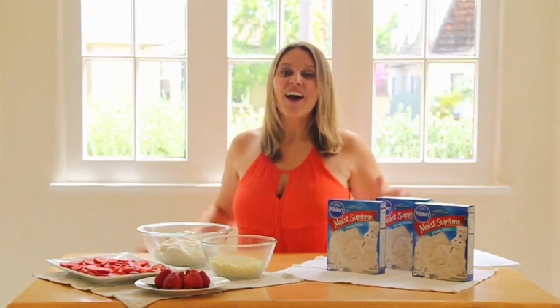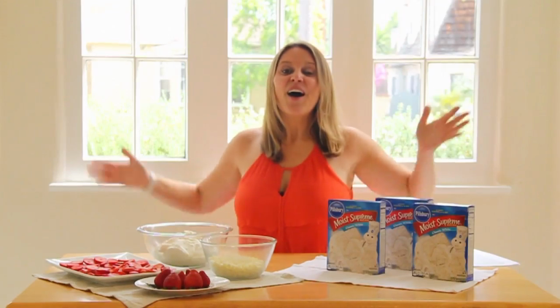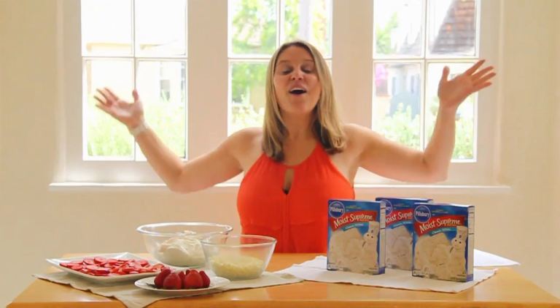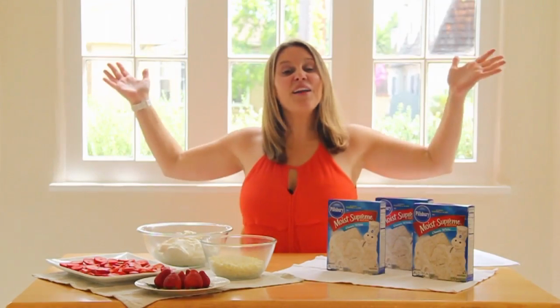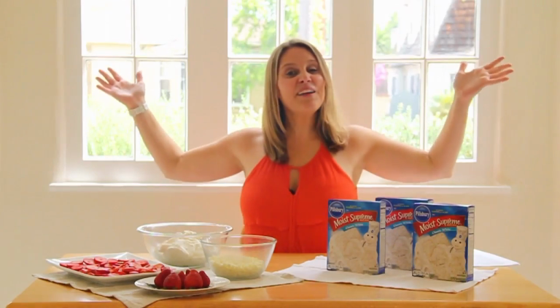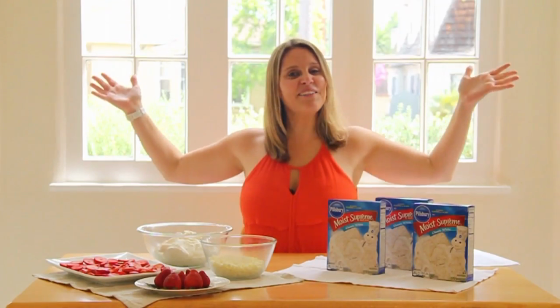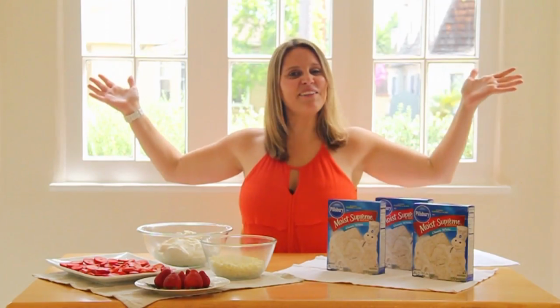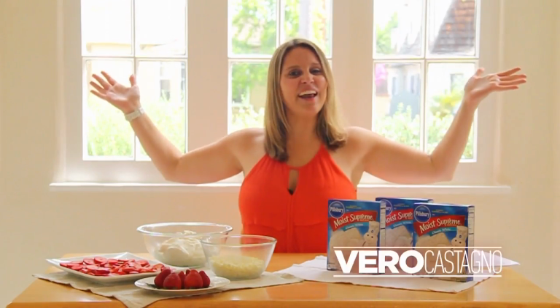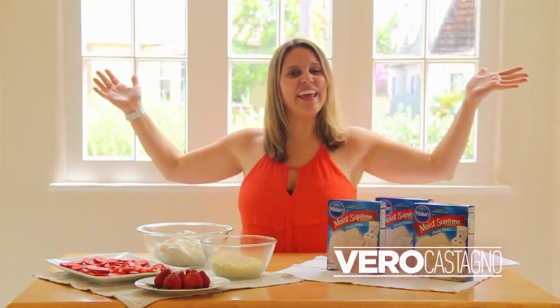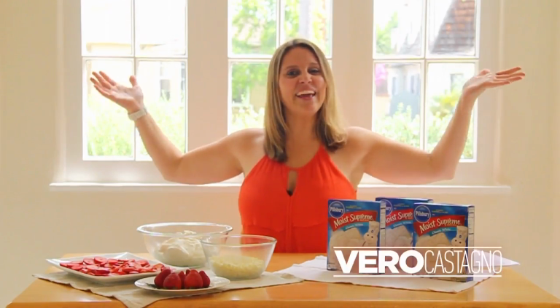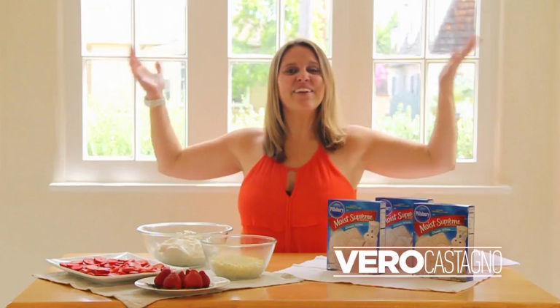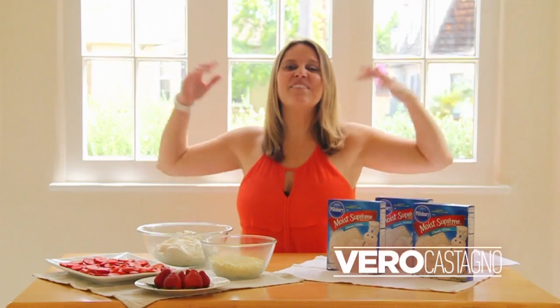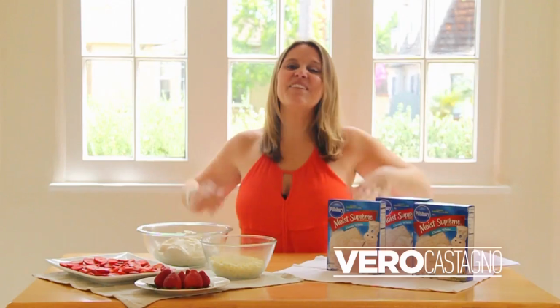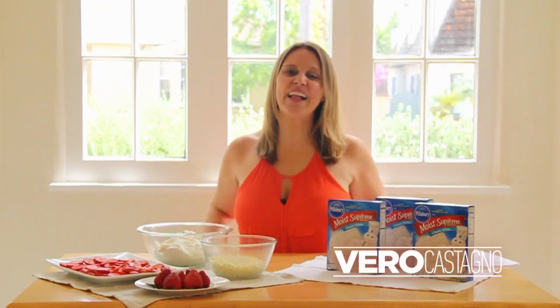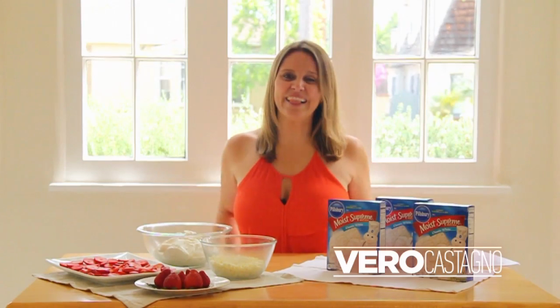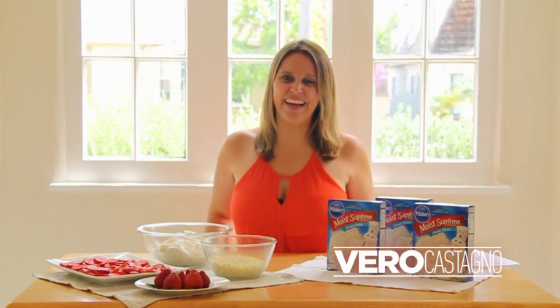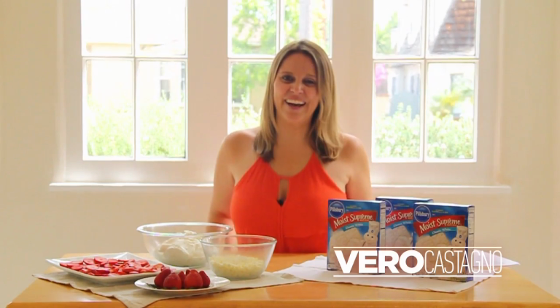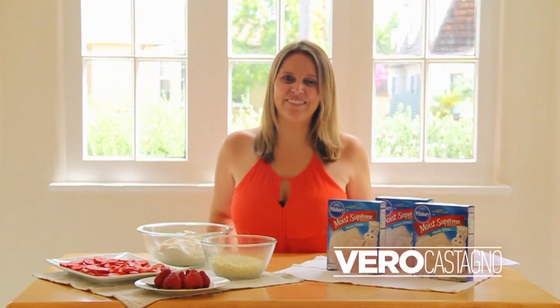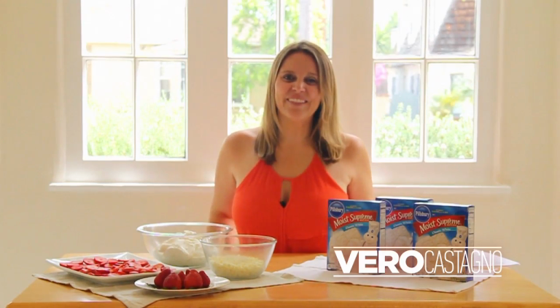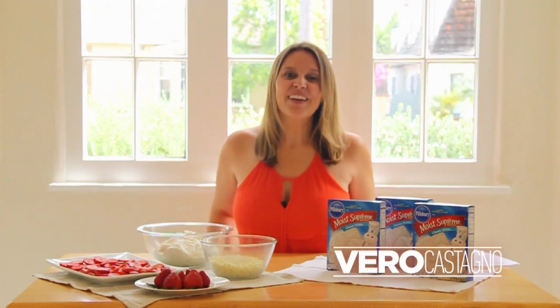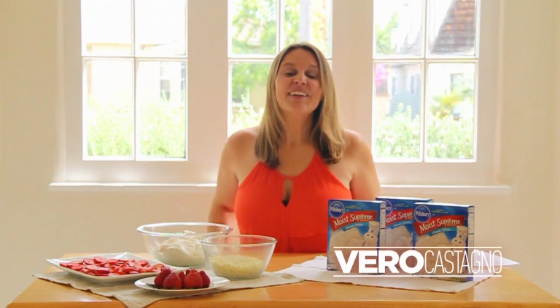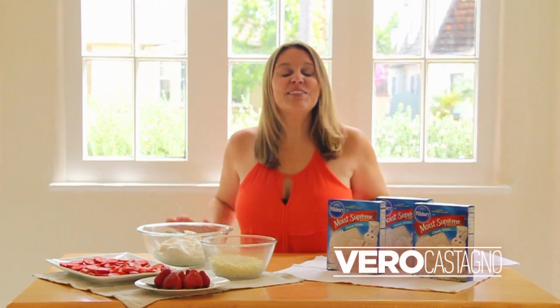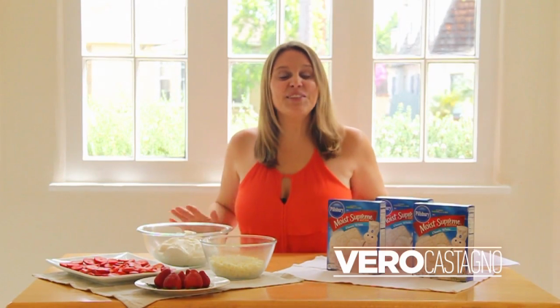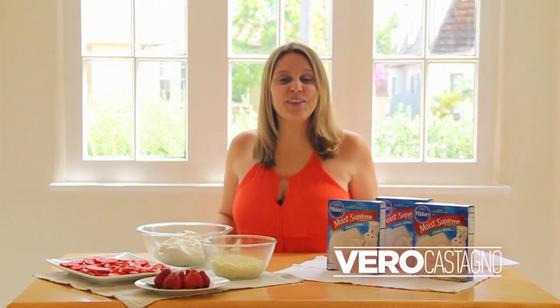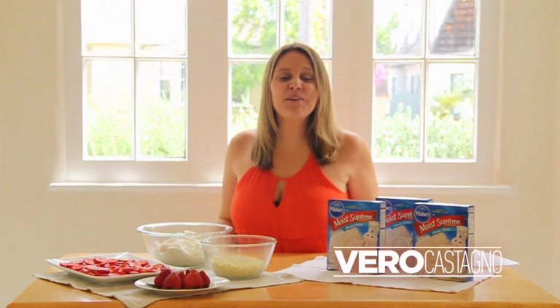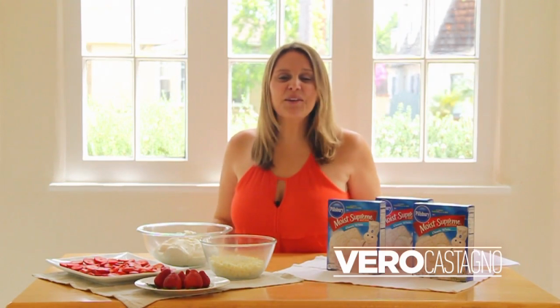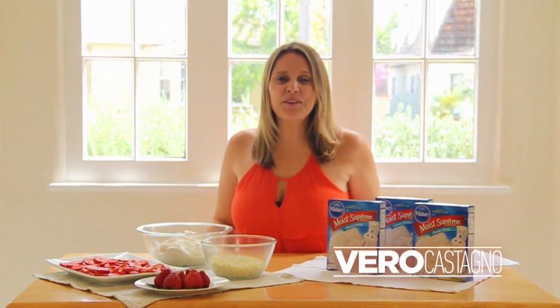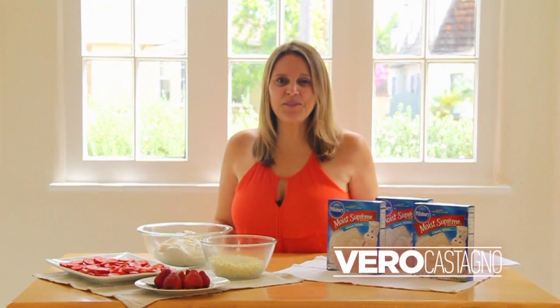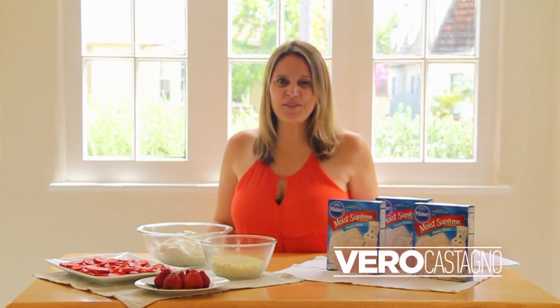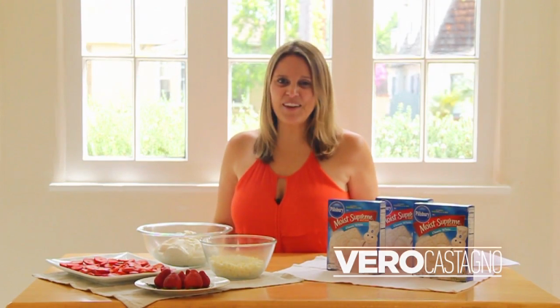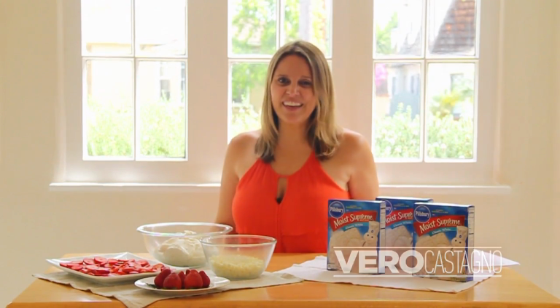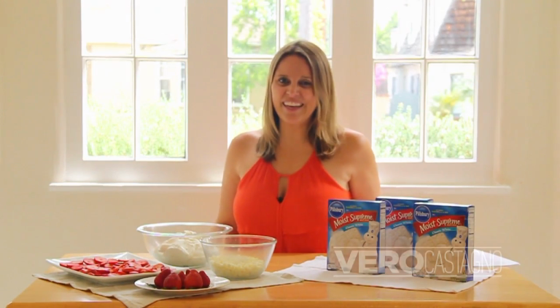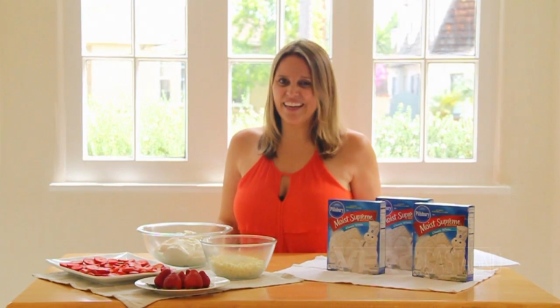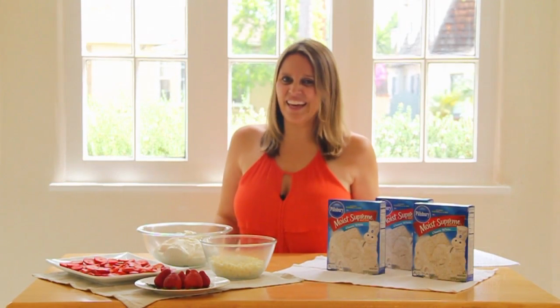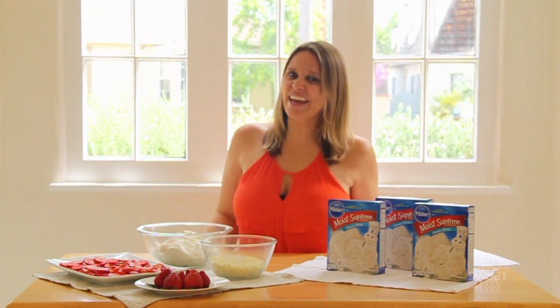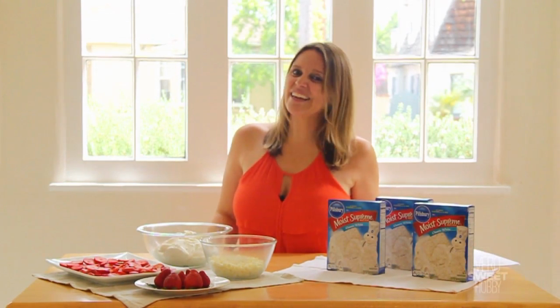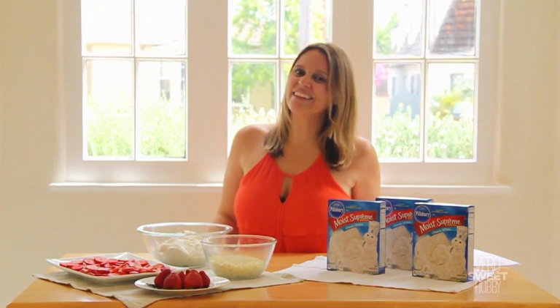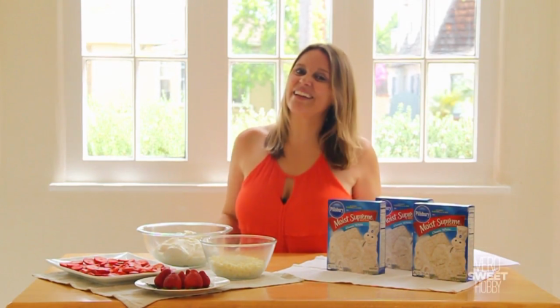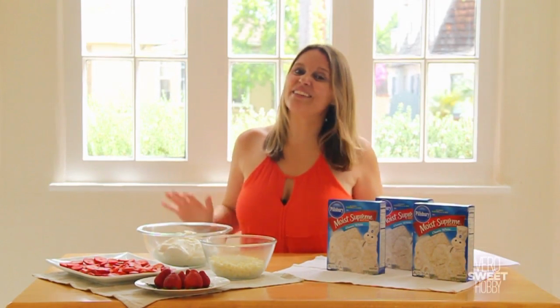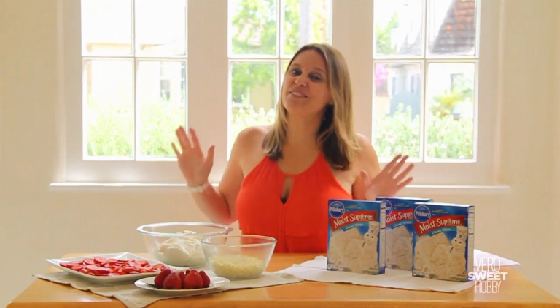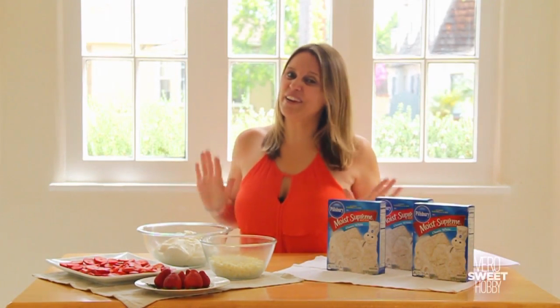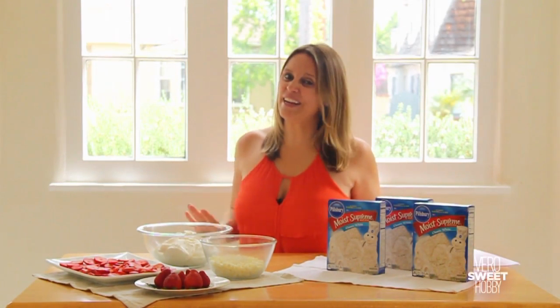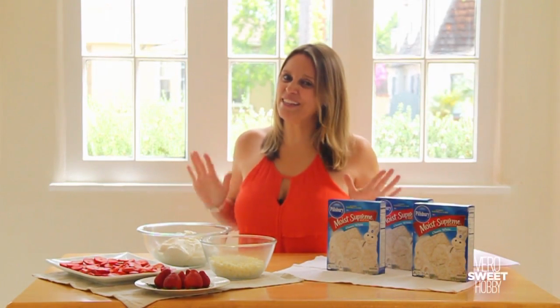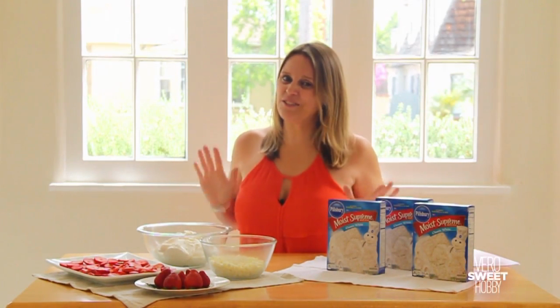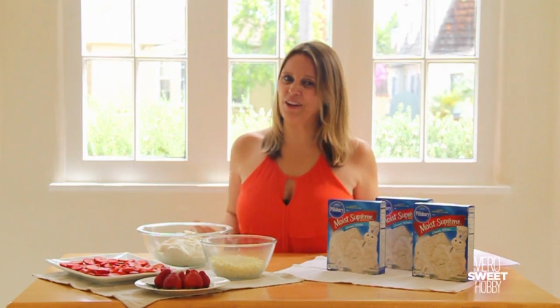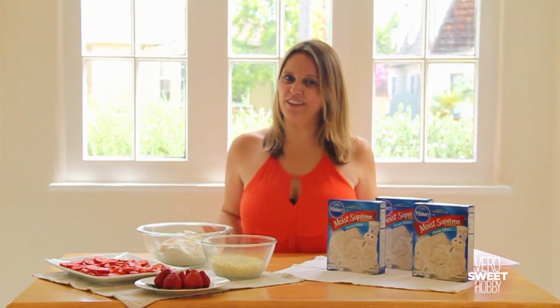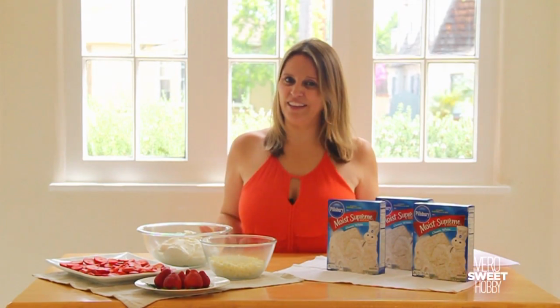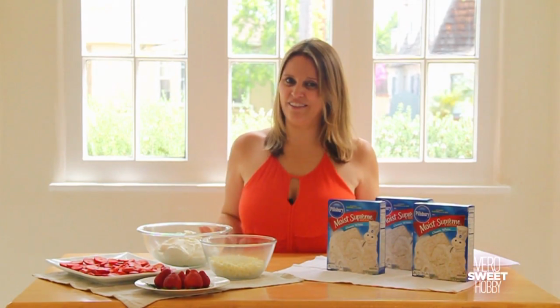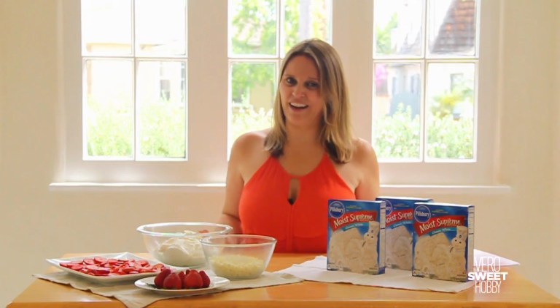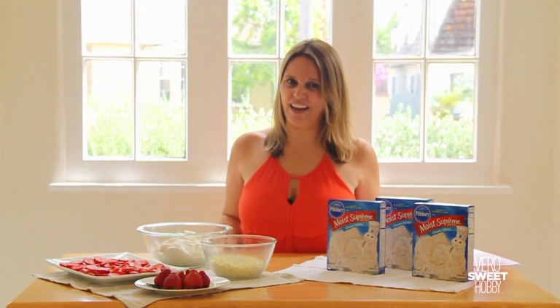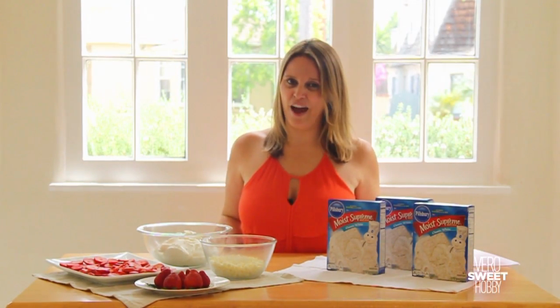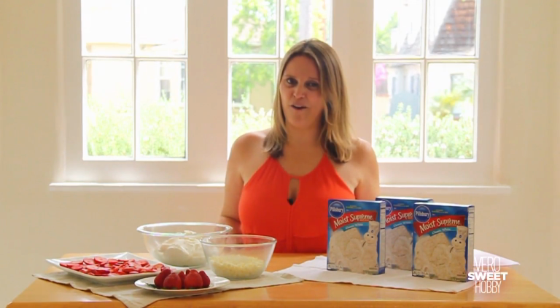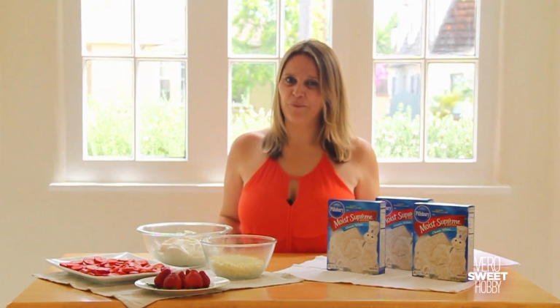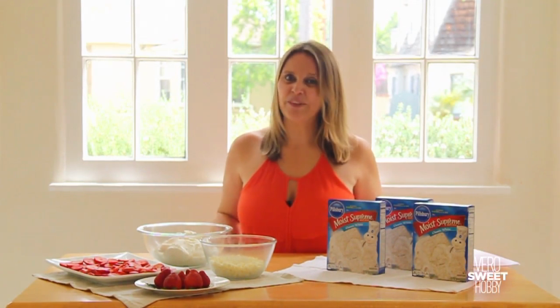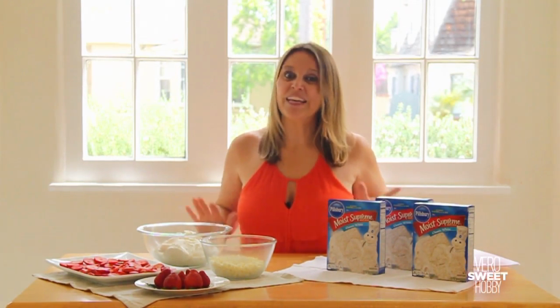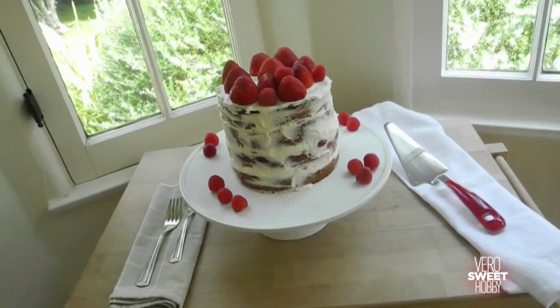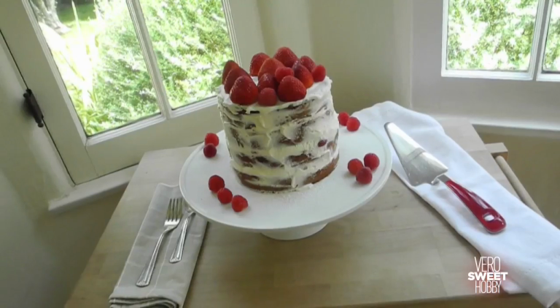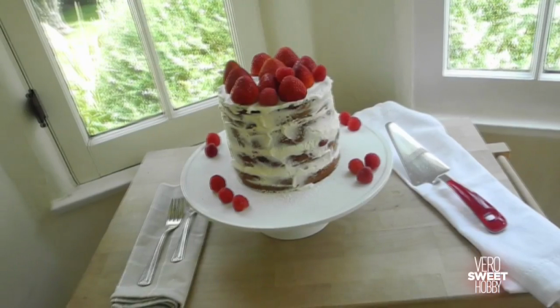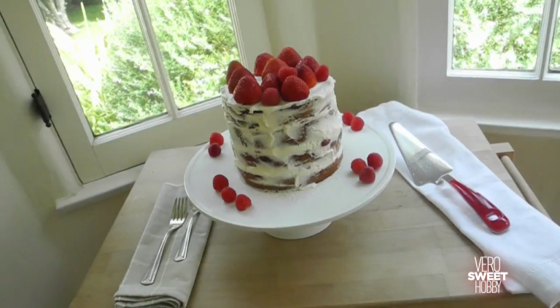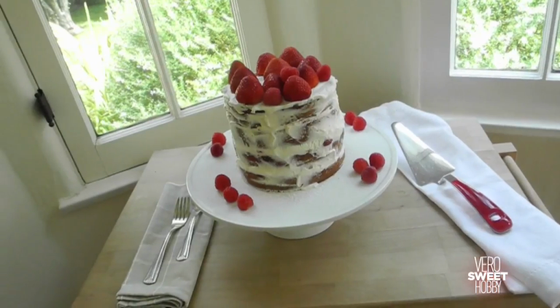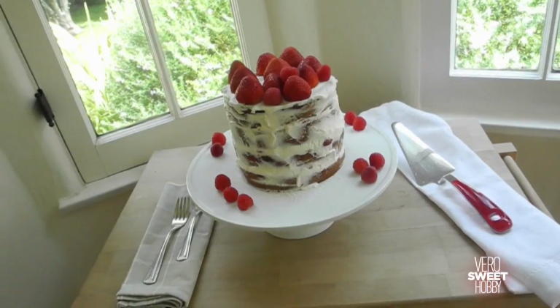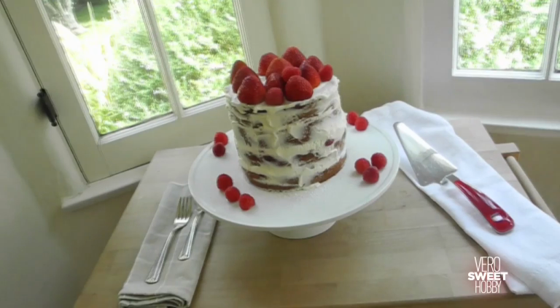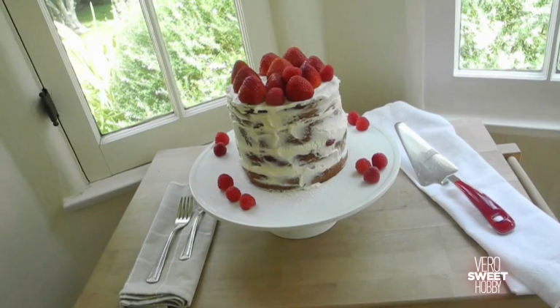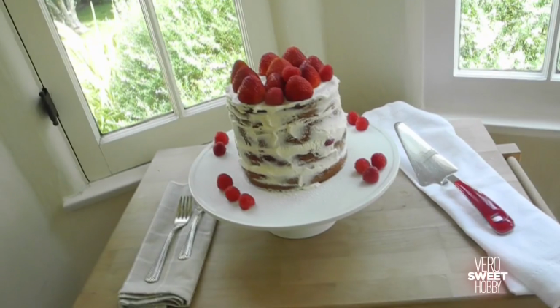Hello everybody, welcome! Today we're going to be making a cake that is very trendy right now, the naked cake.